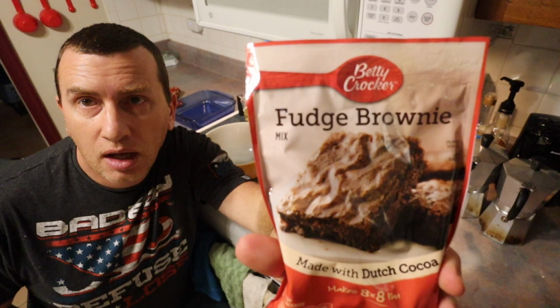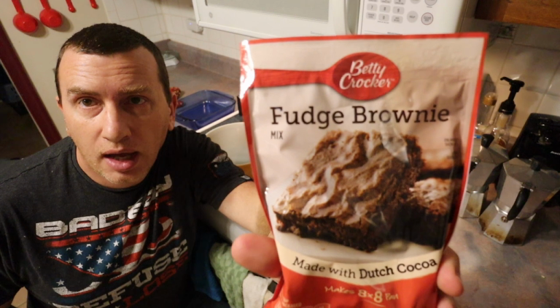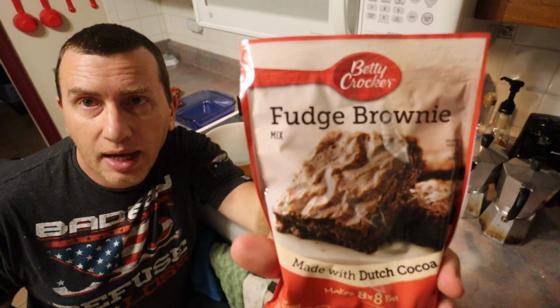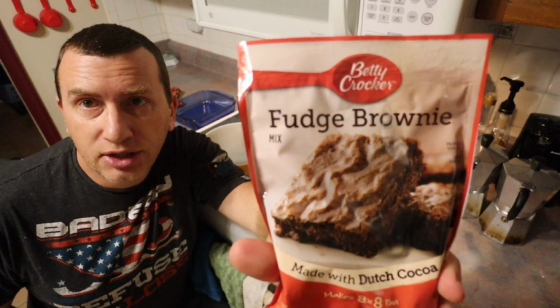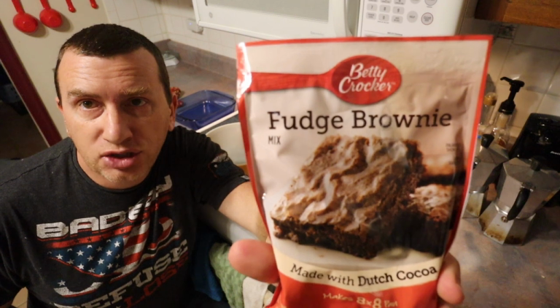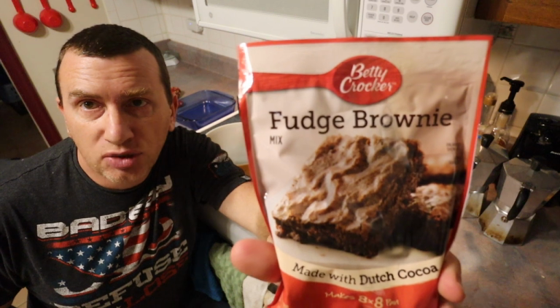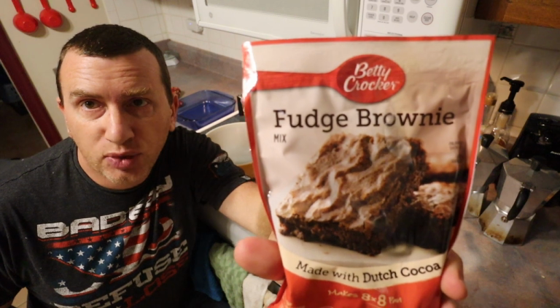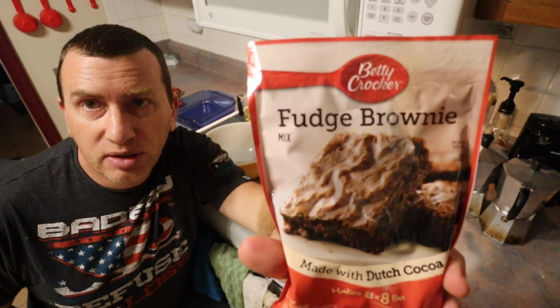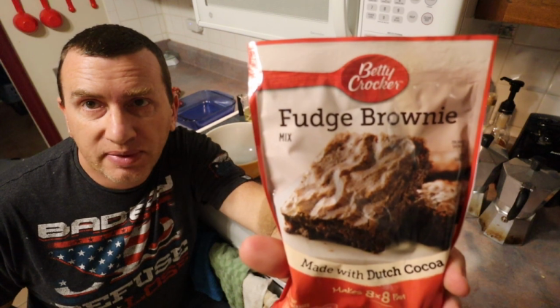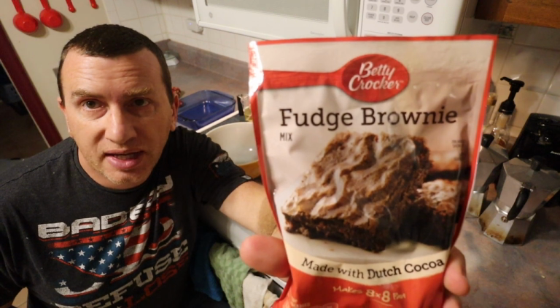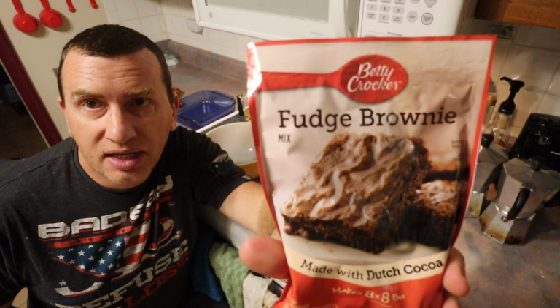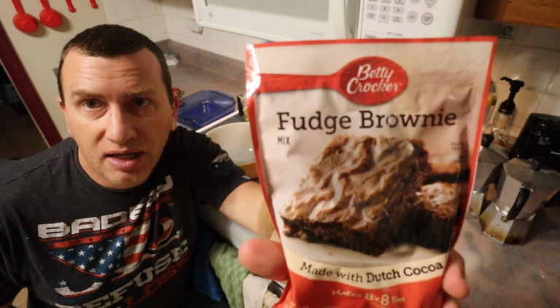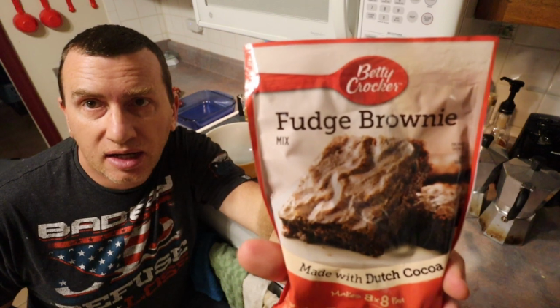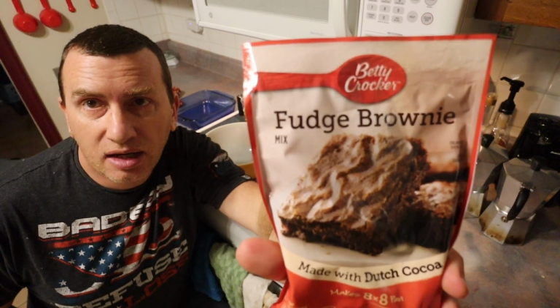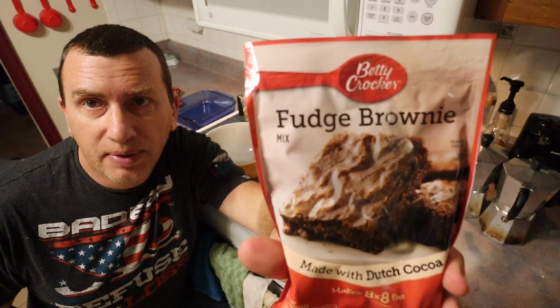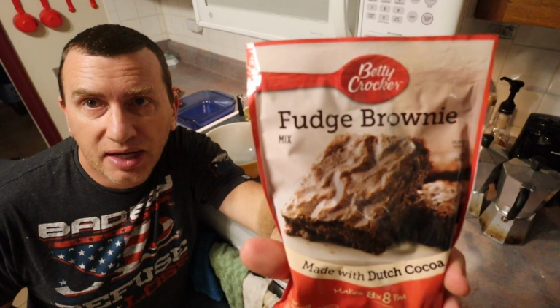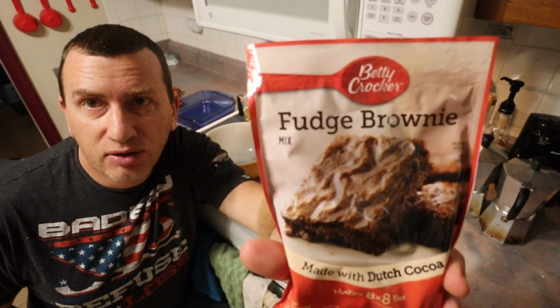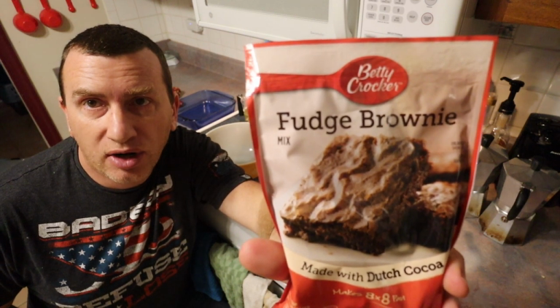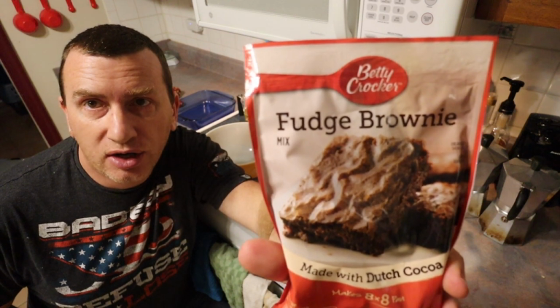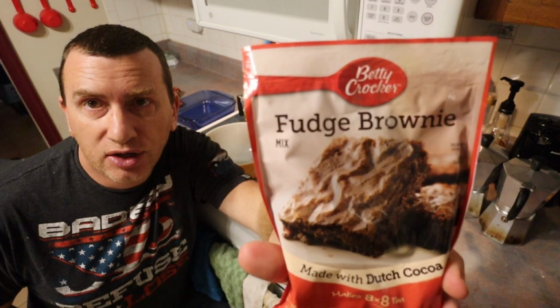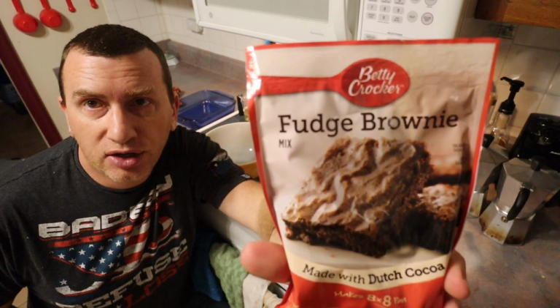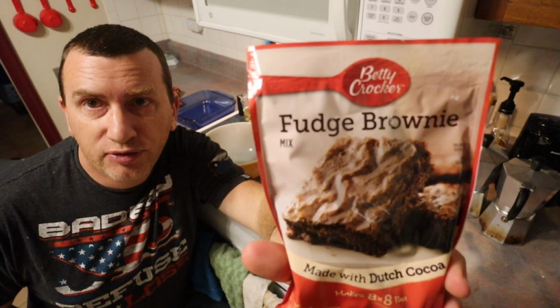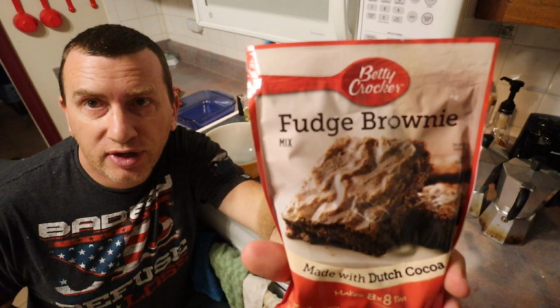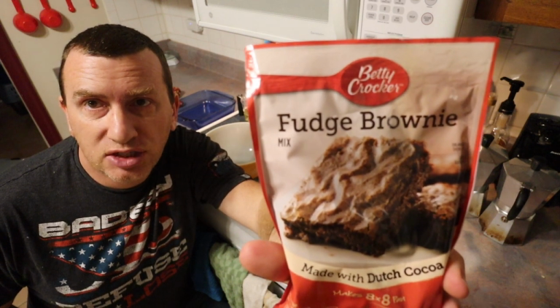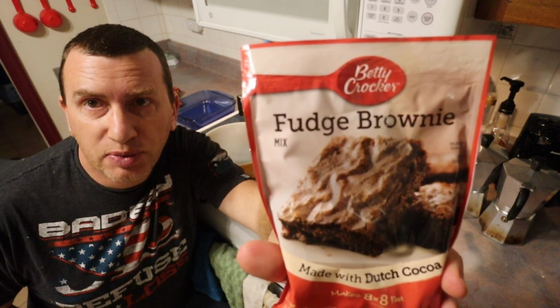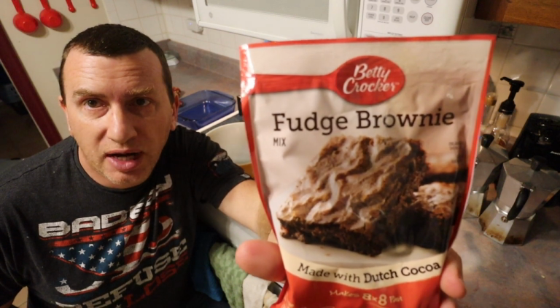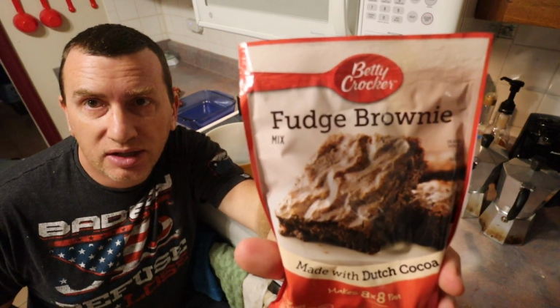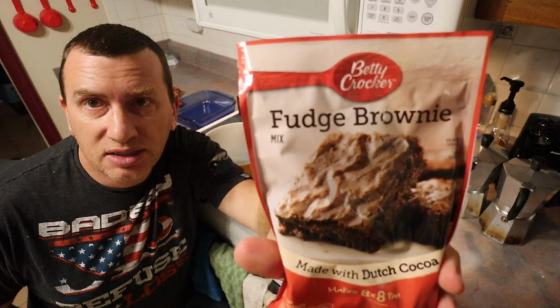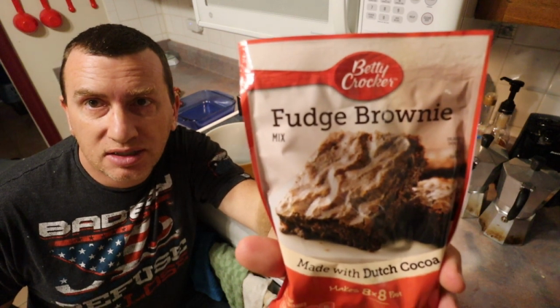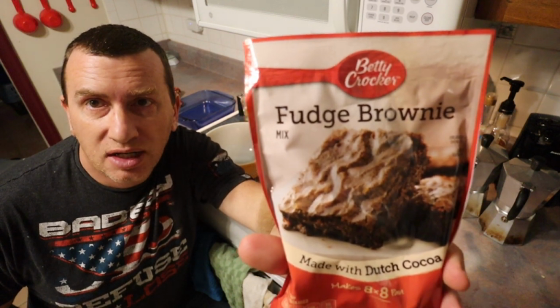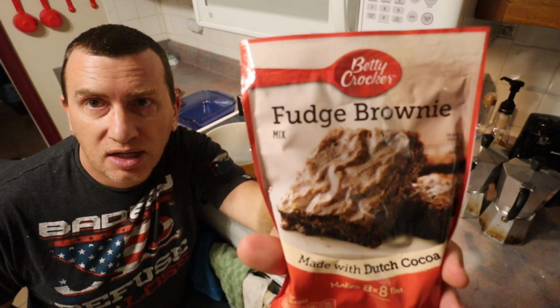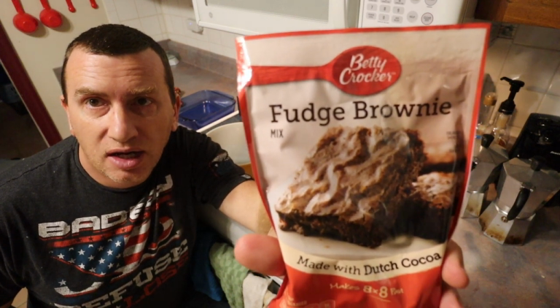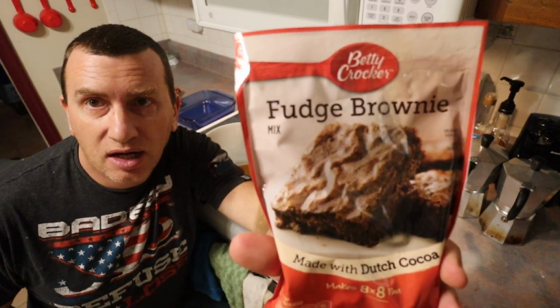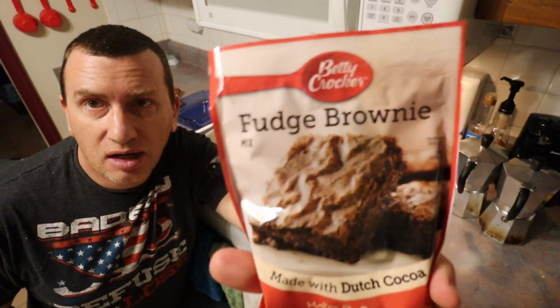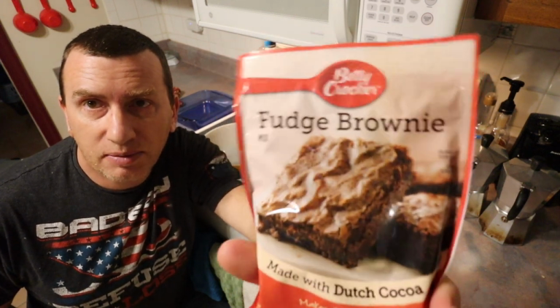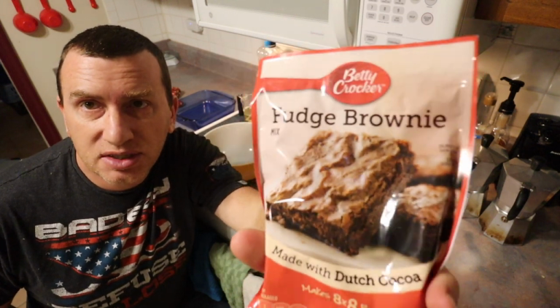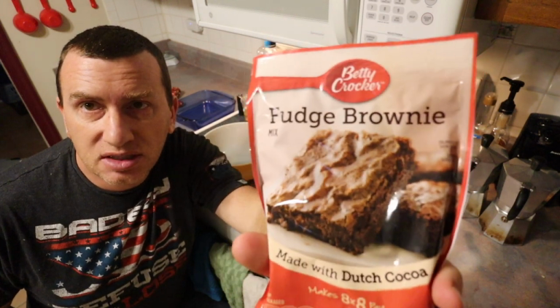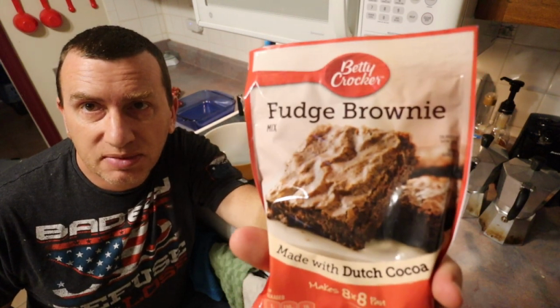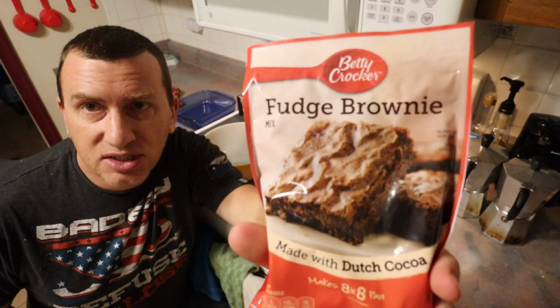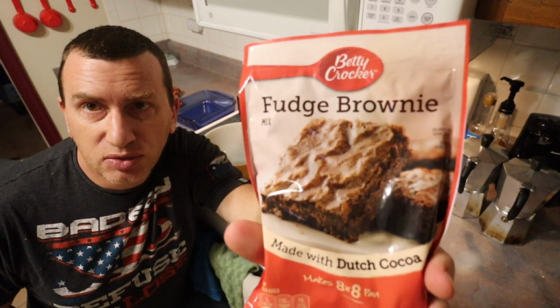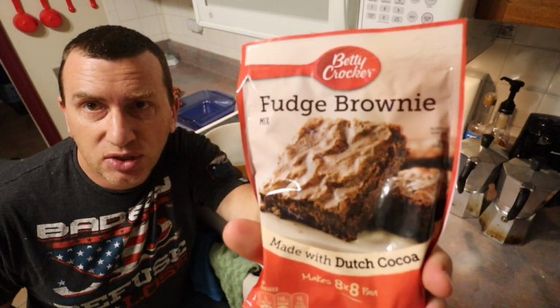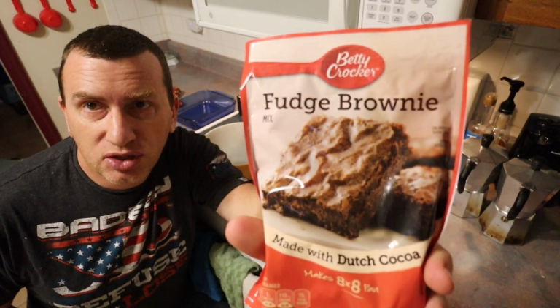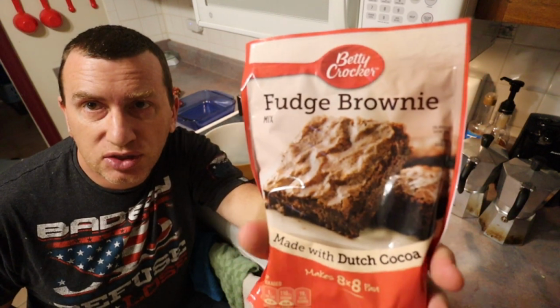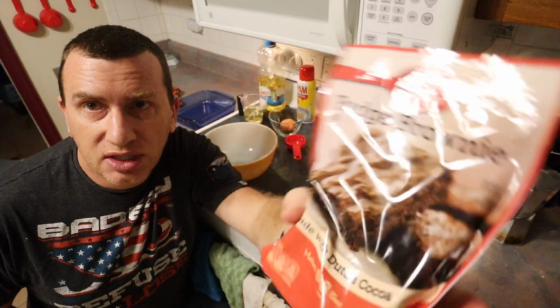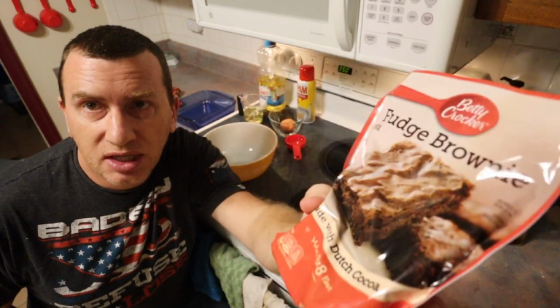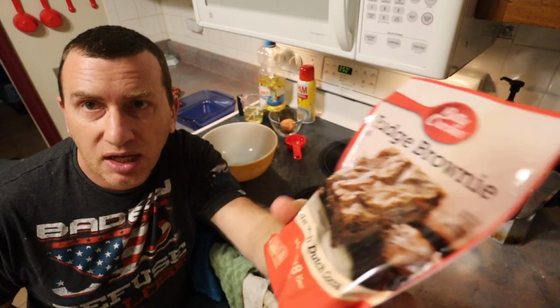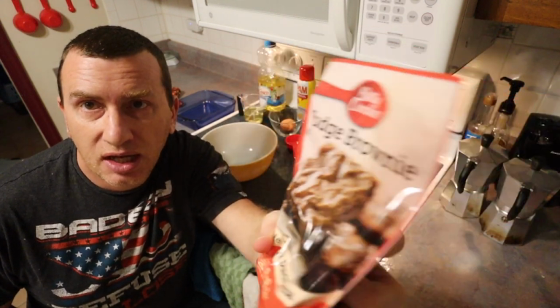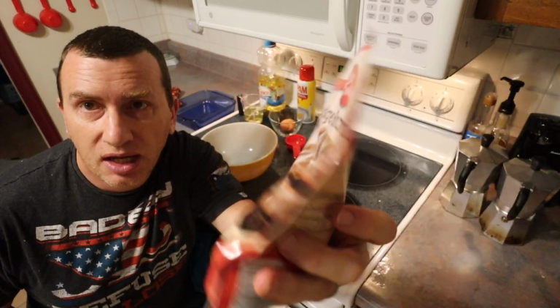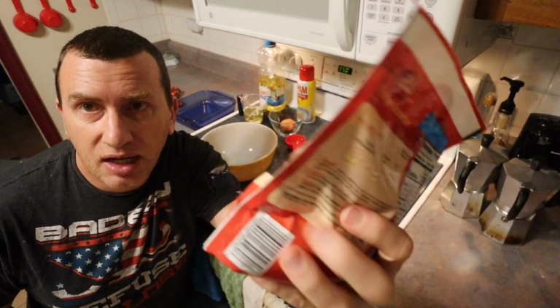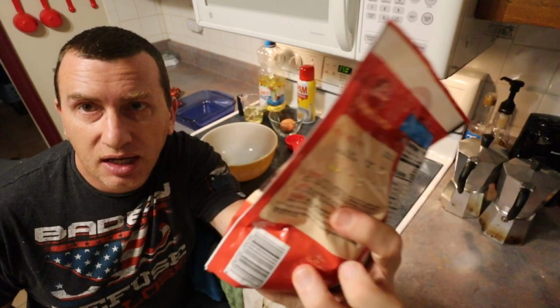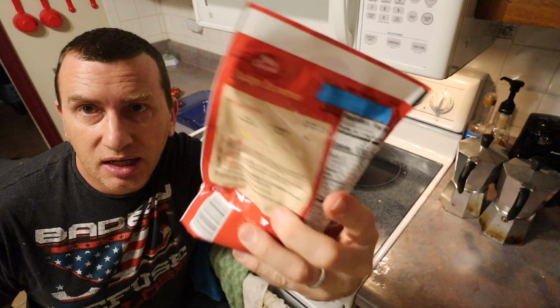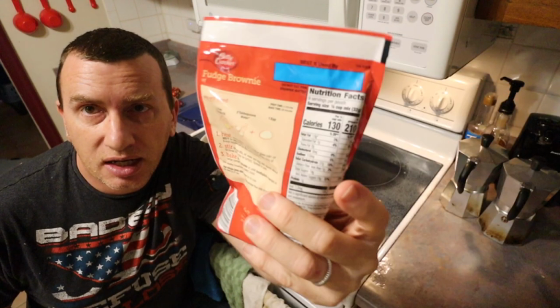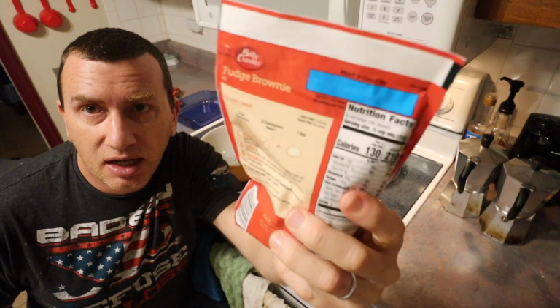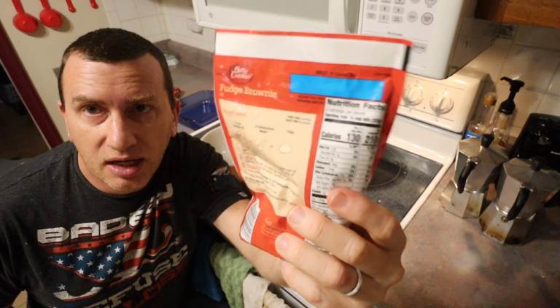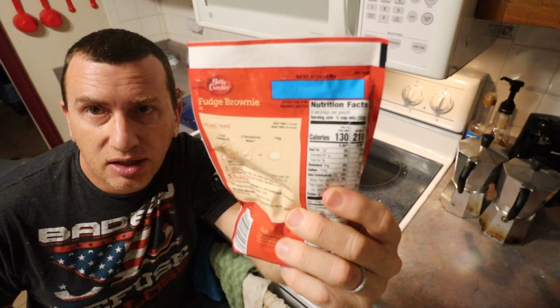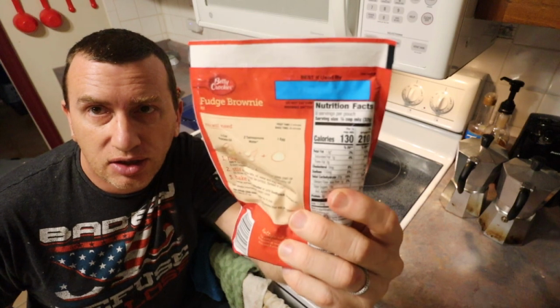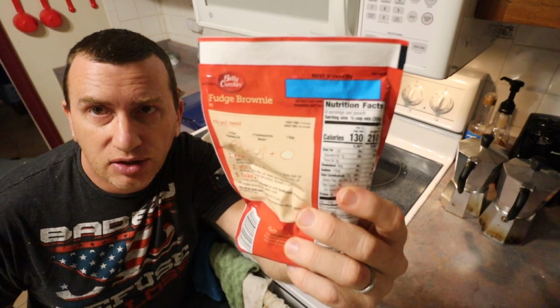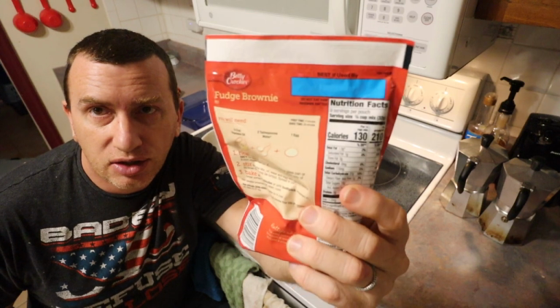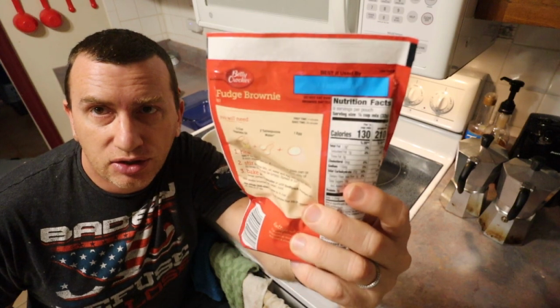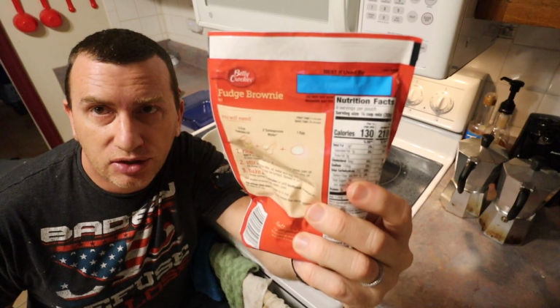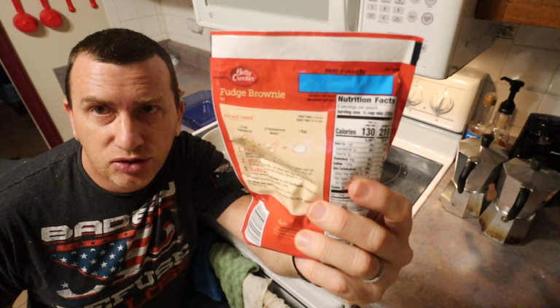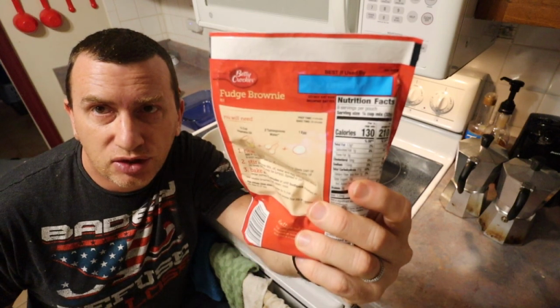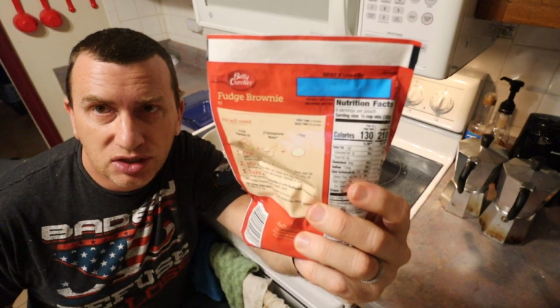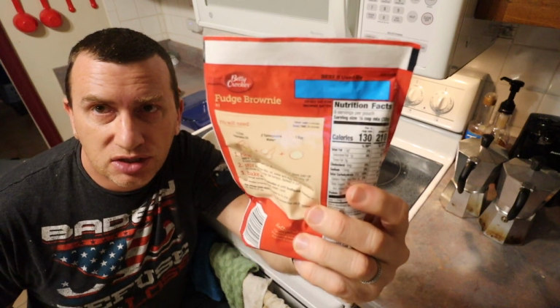Hey YouTube, we're going to make Betty Crocker fudge brownies. This is the mixer we're using and here are the instructions.